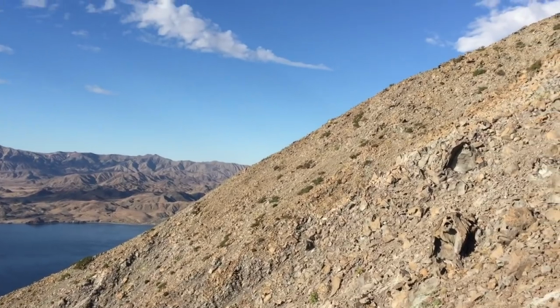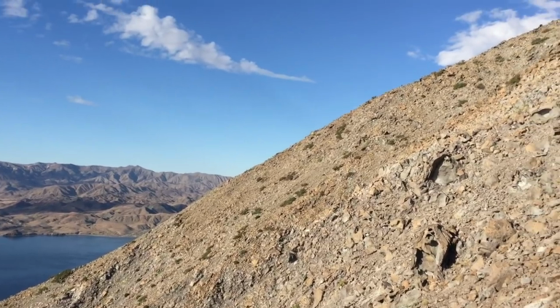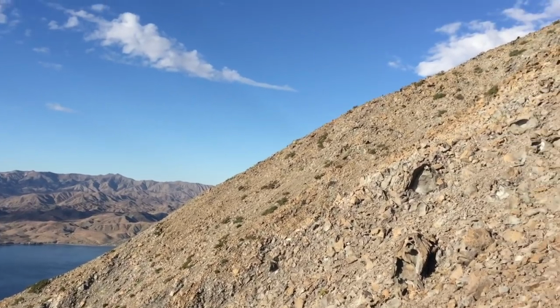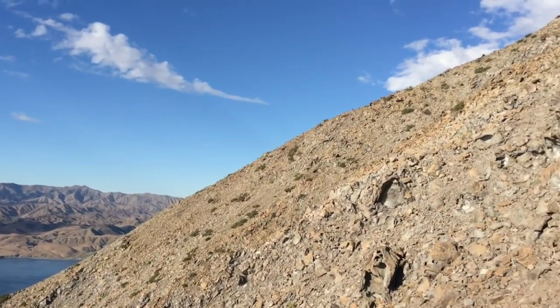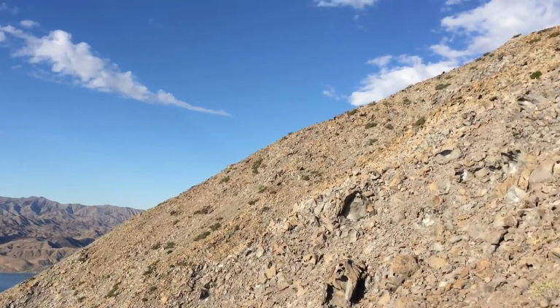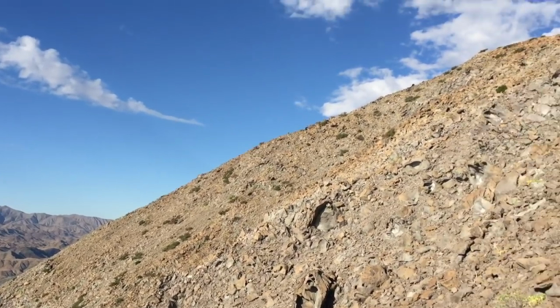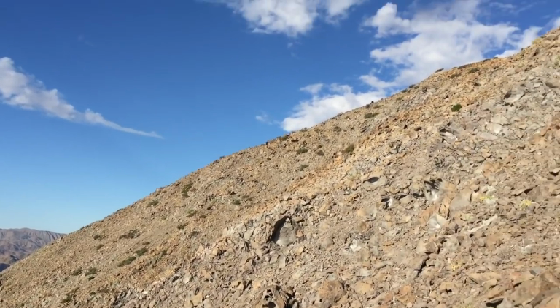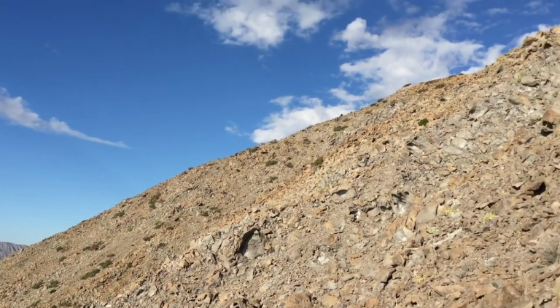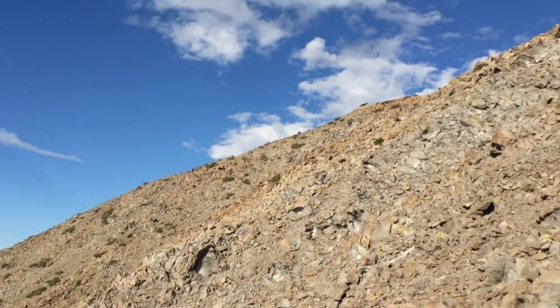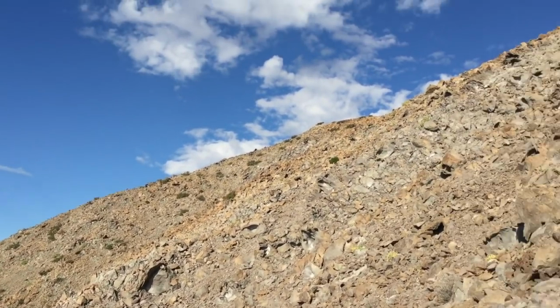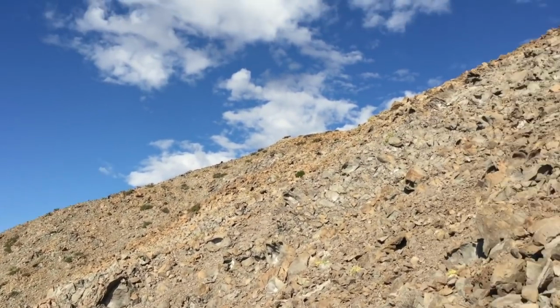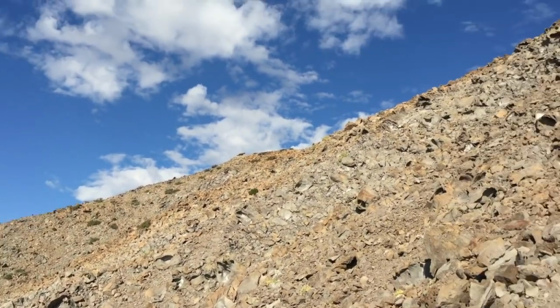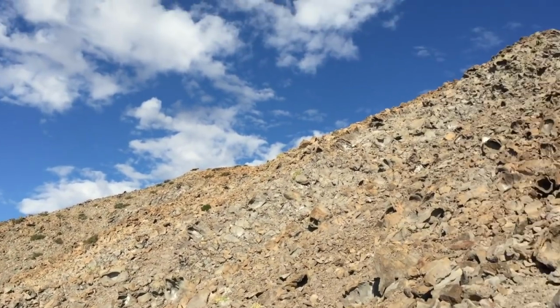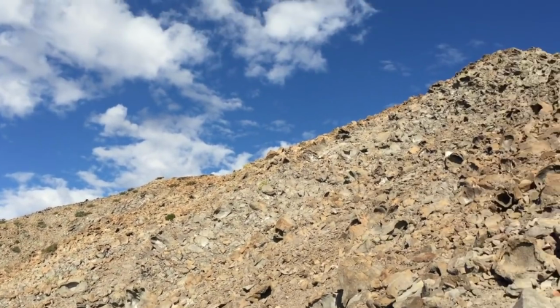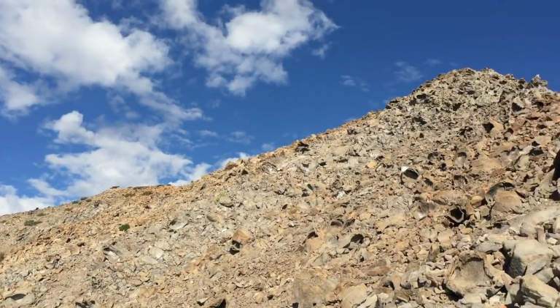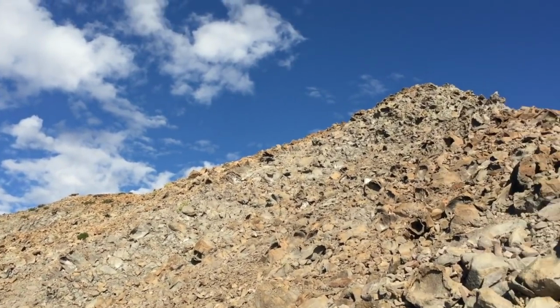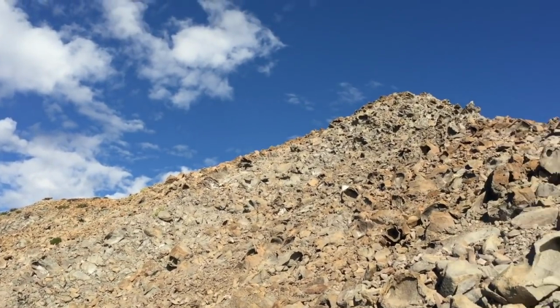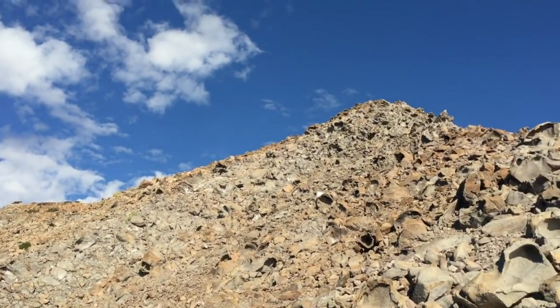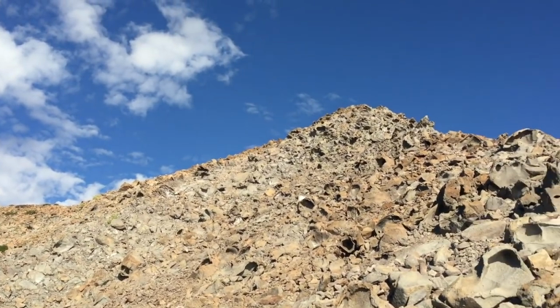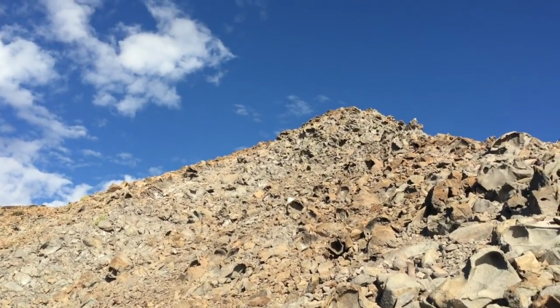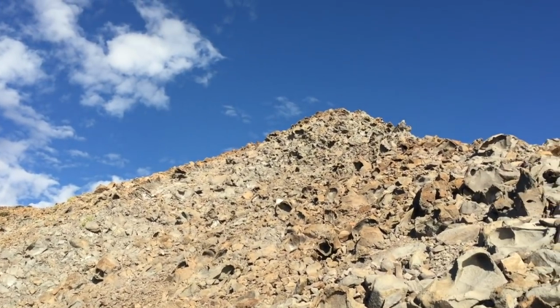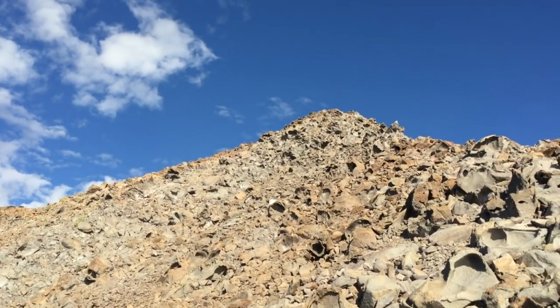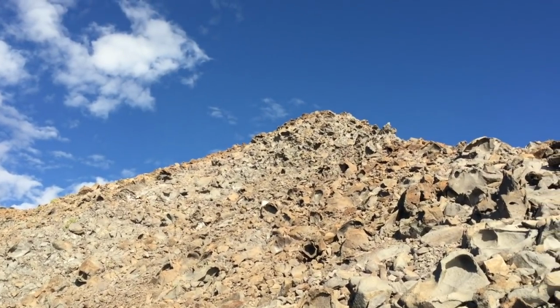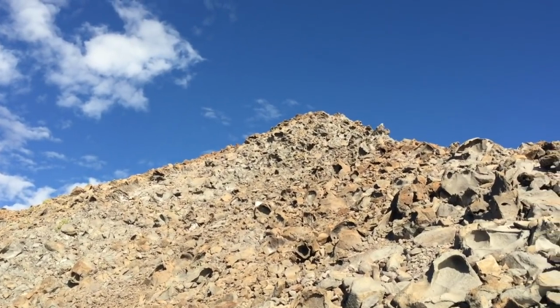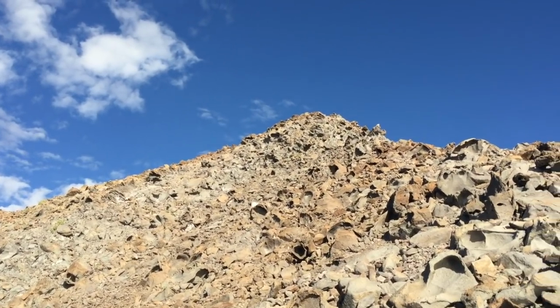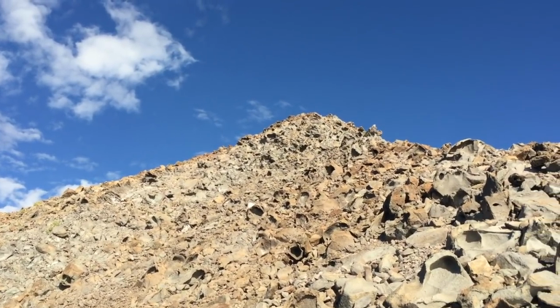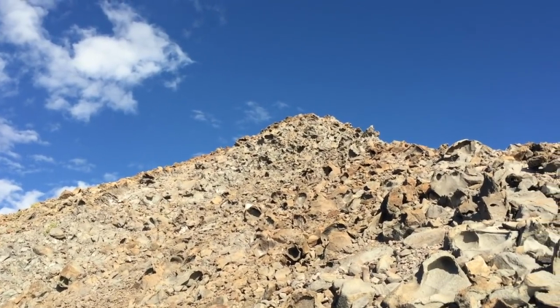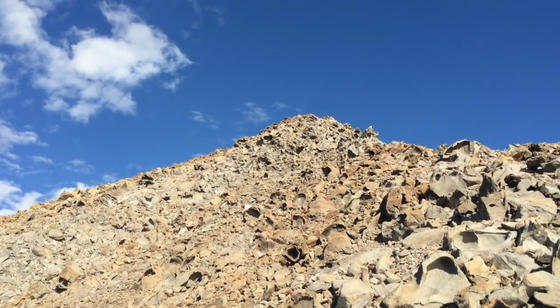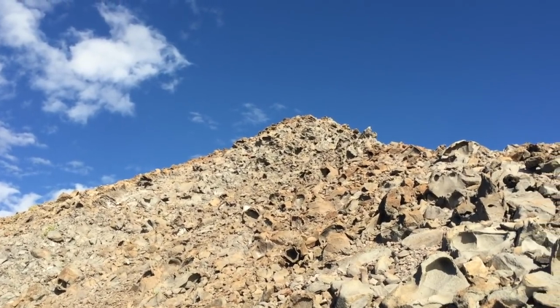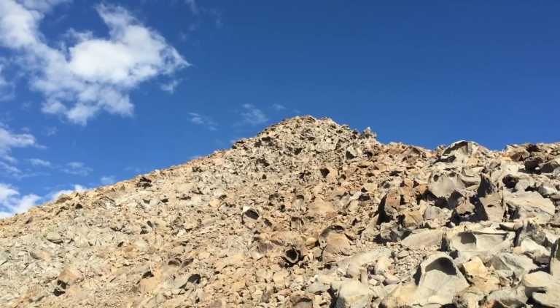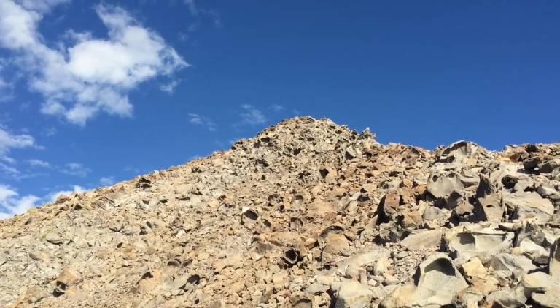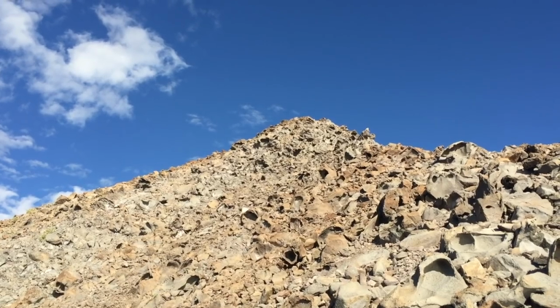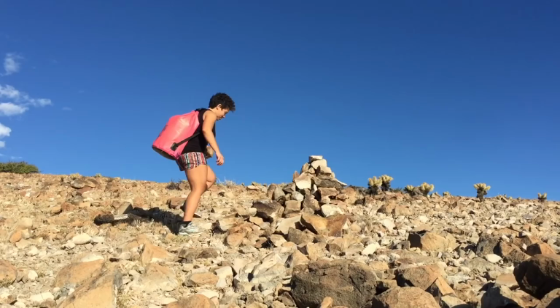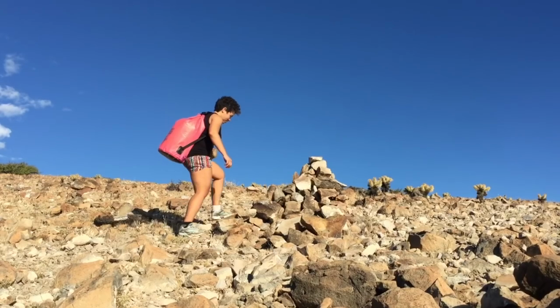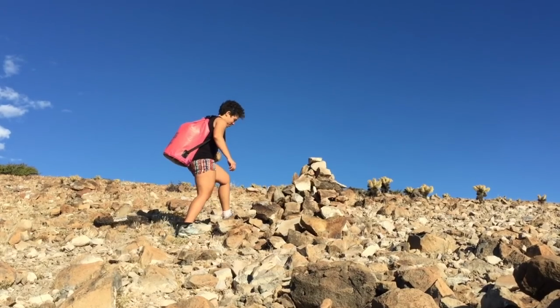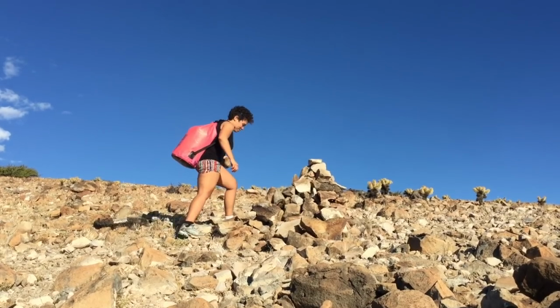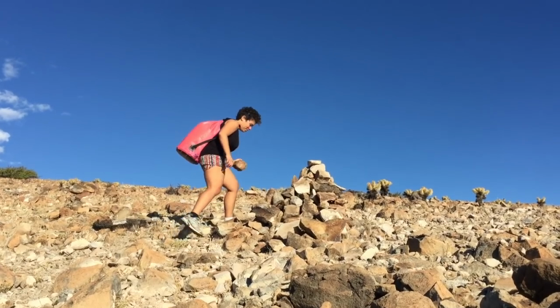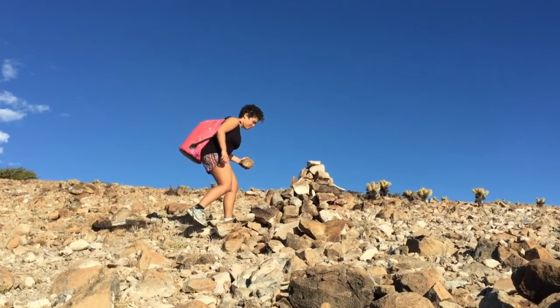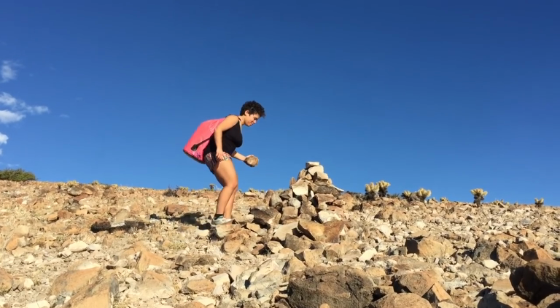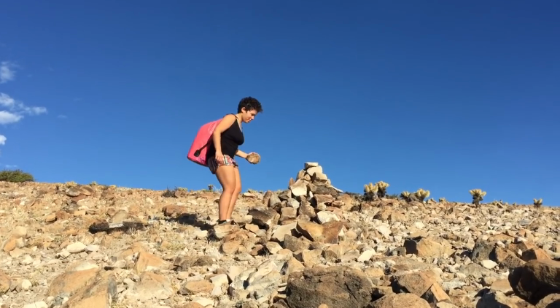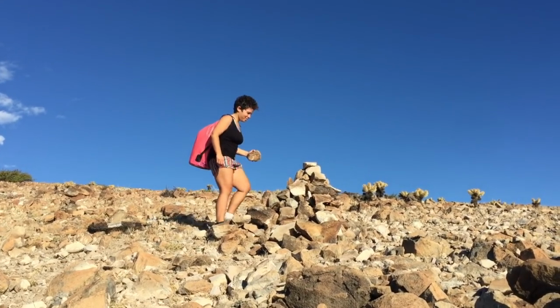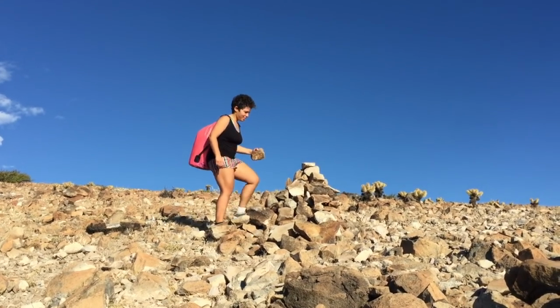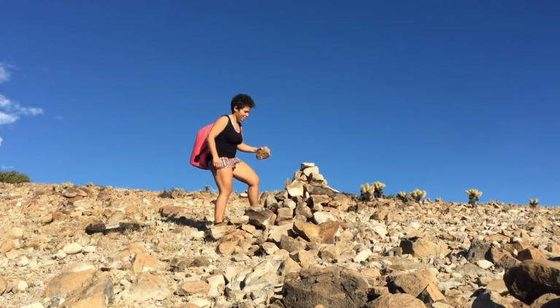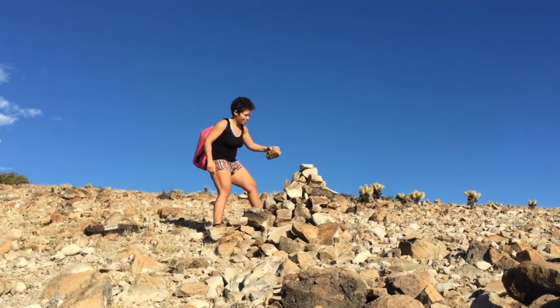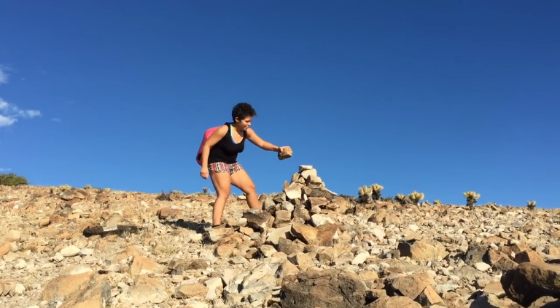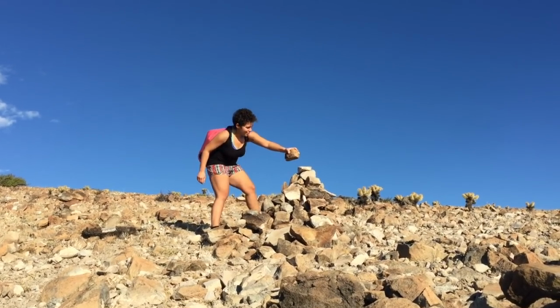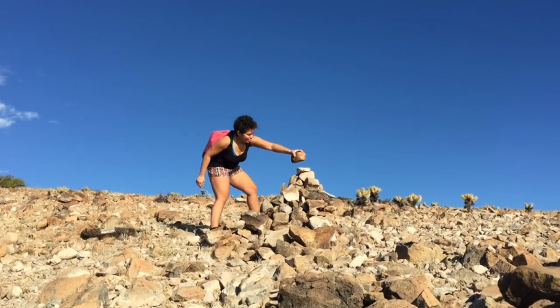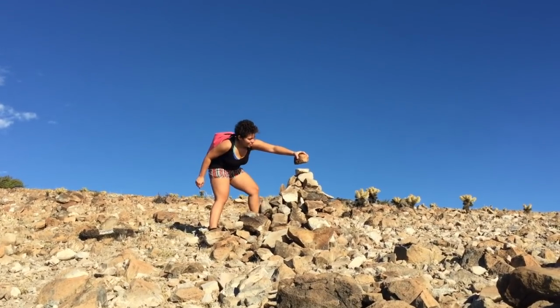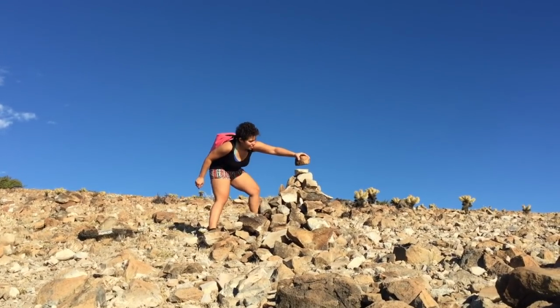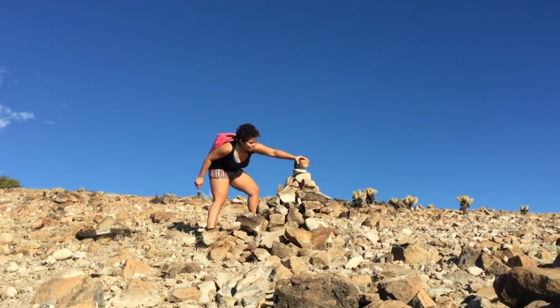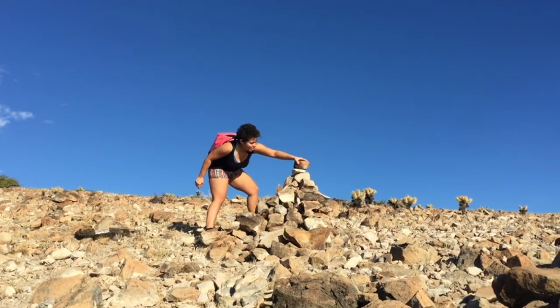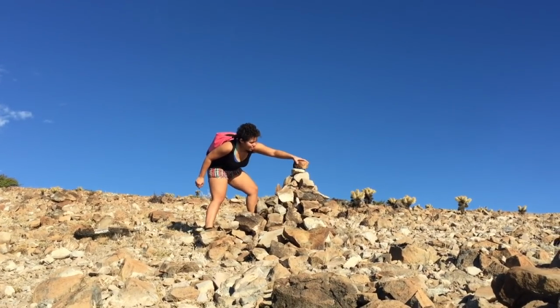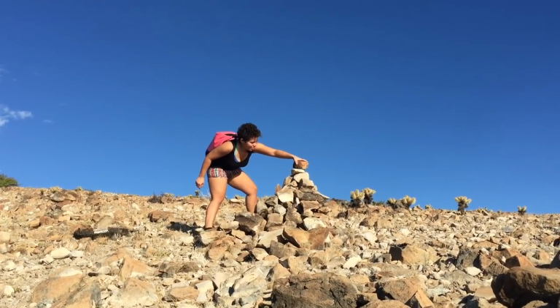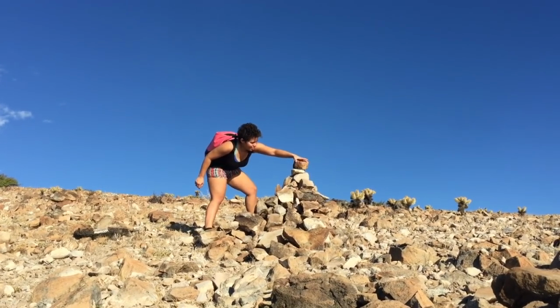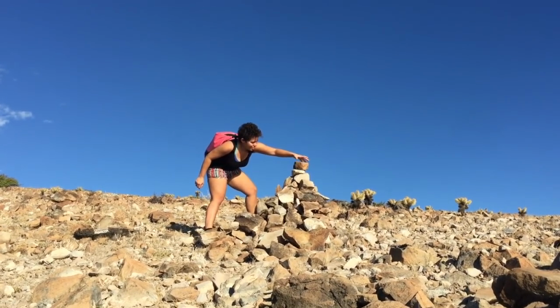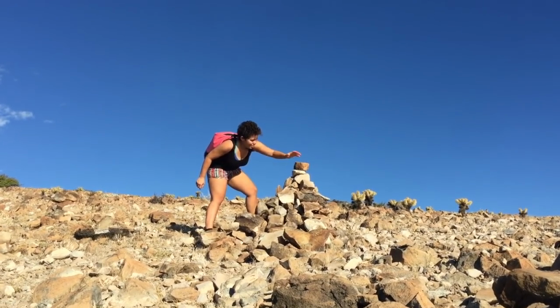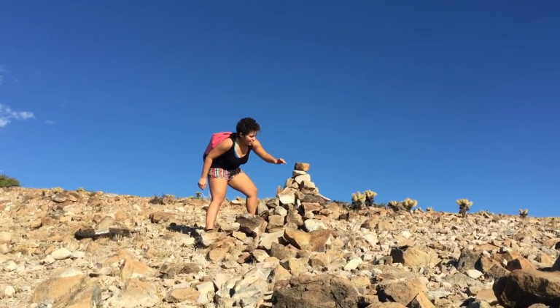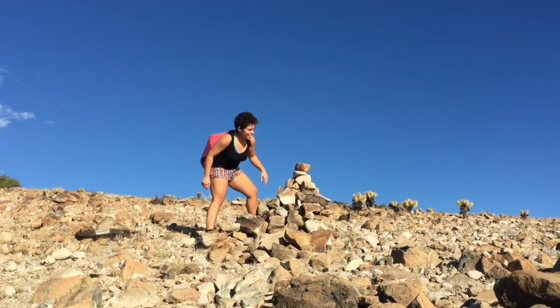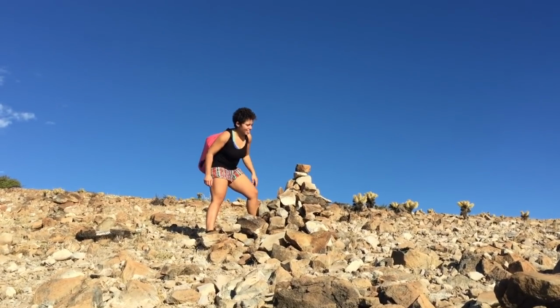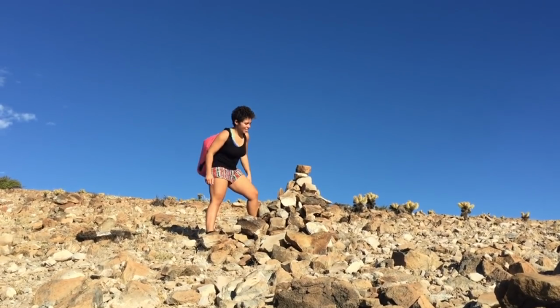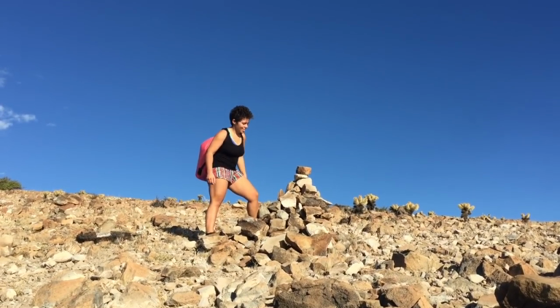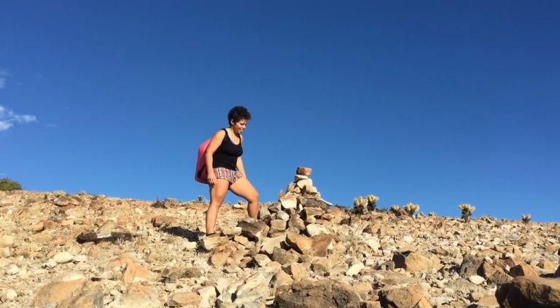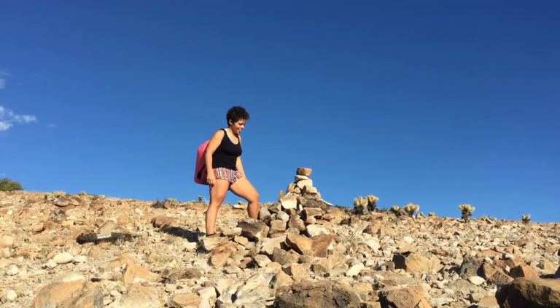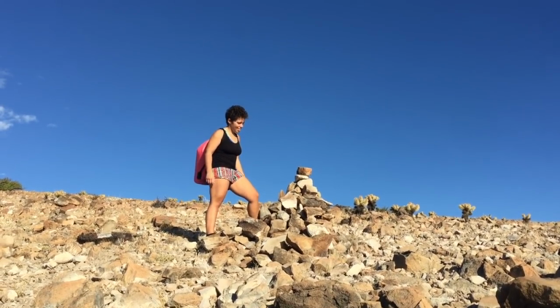The last 100 meters or so became quite steep and we had to use all four limbs to climb the hollow rocks.